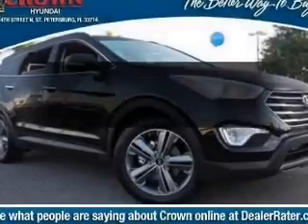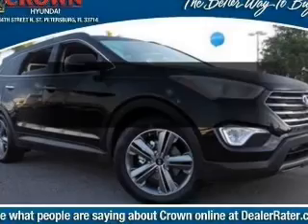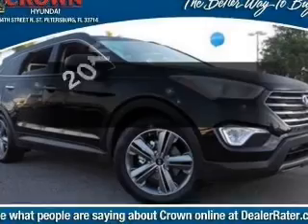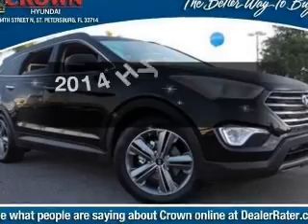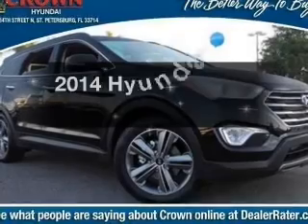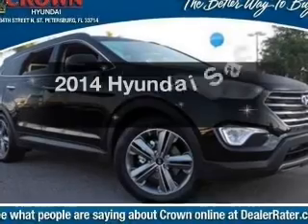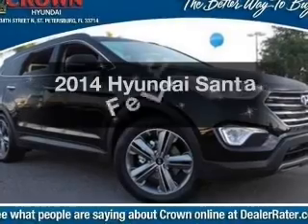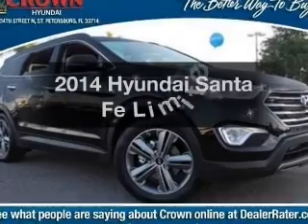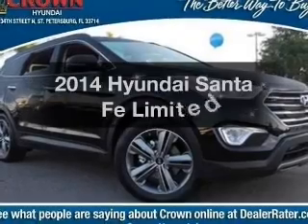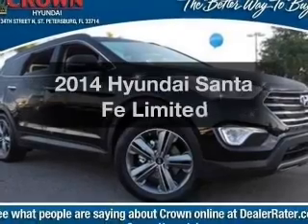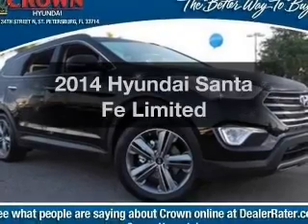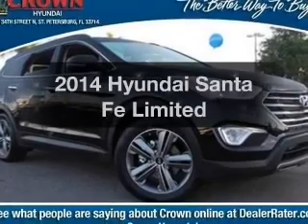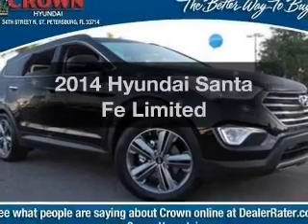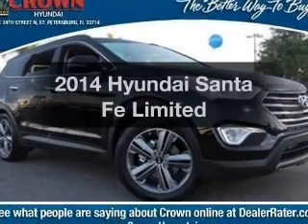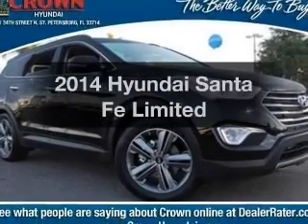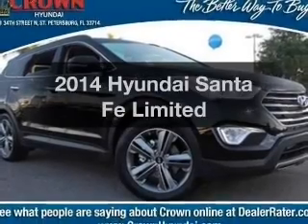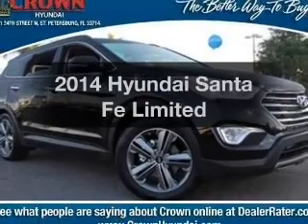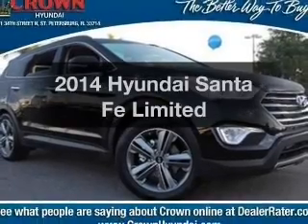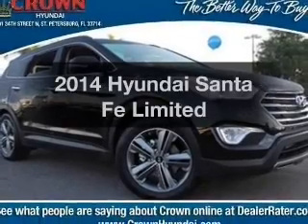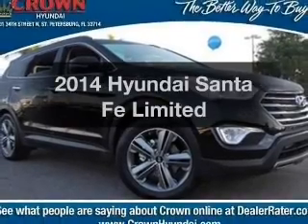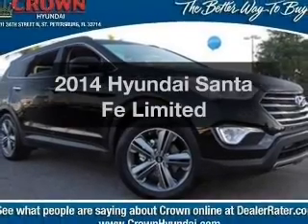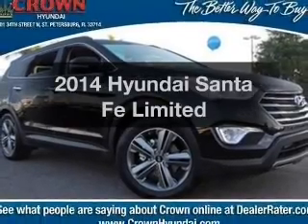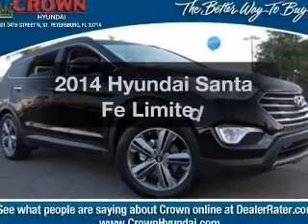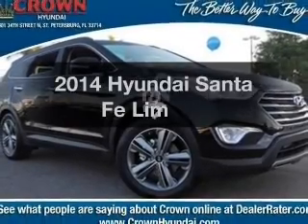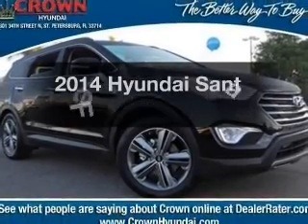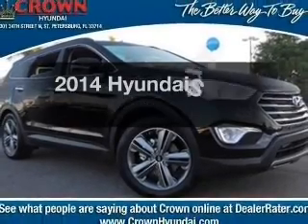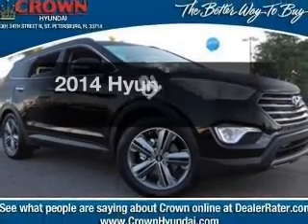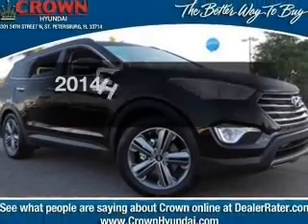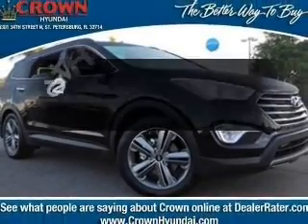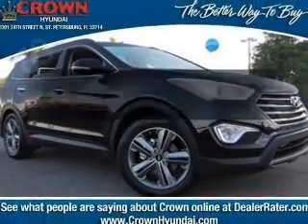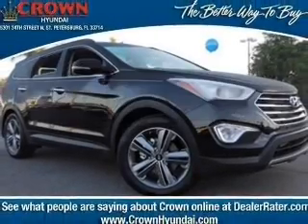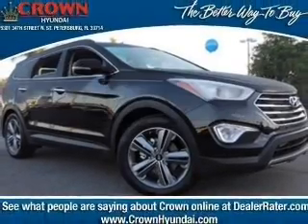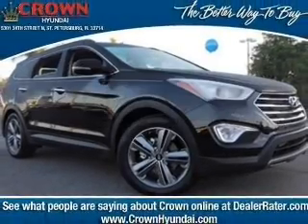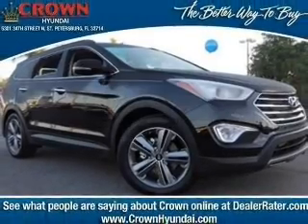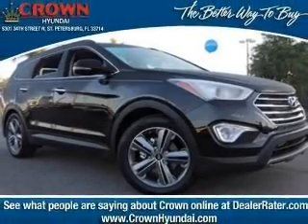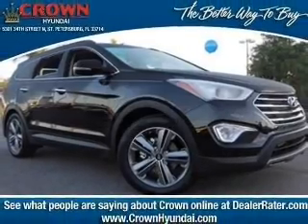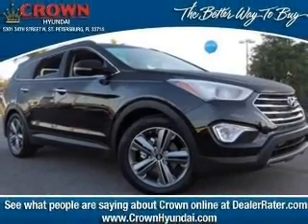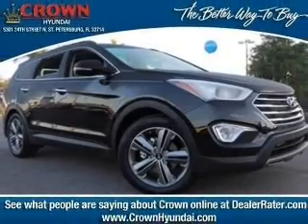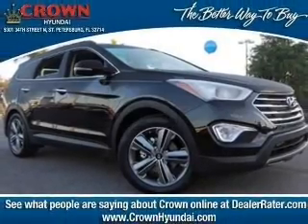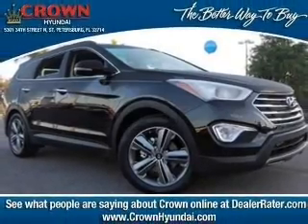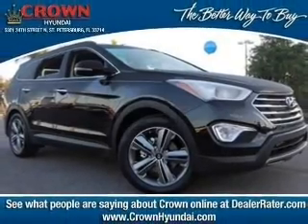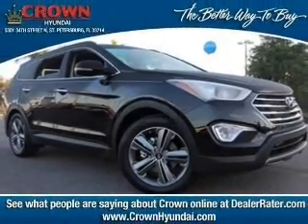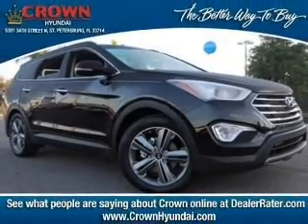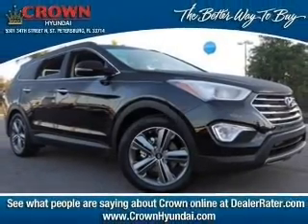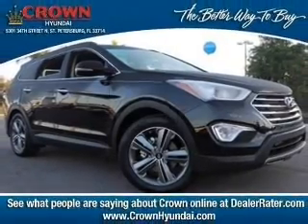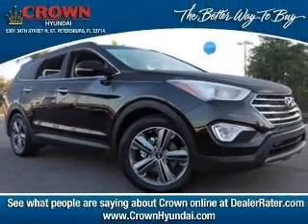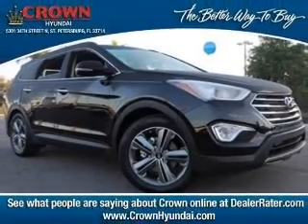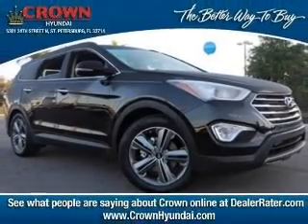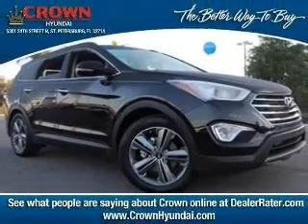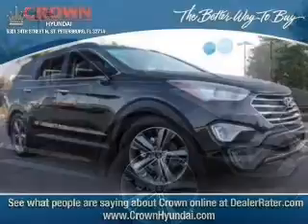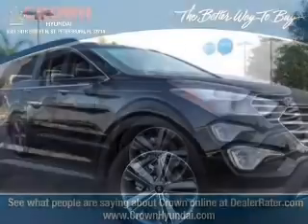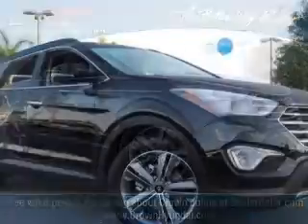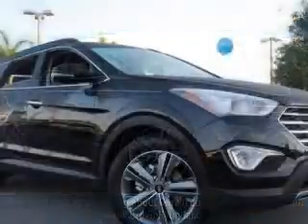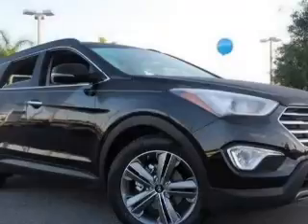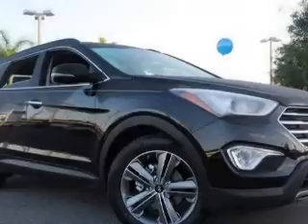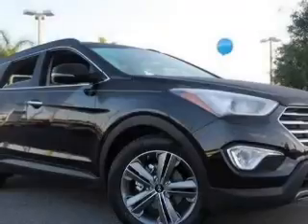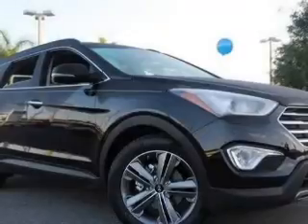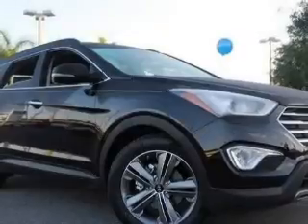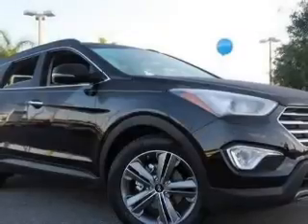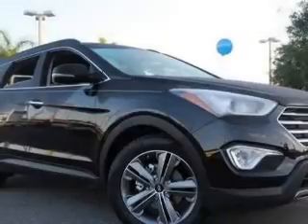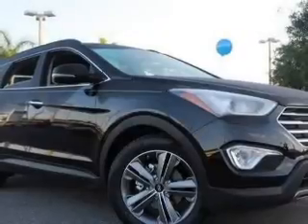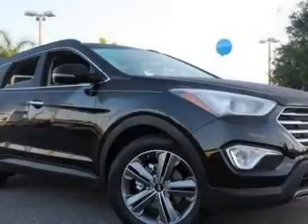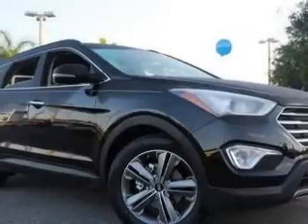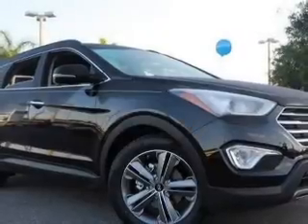Introducing the 2014 Hyundai Santa Fe. If you're looking for an automobile with great attributes, look no further.